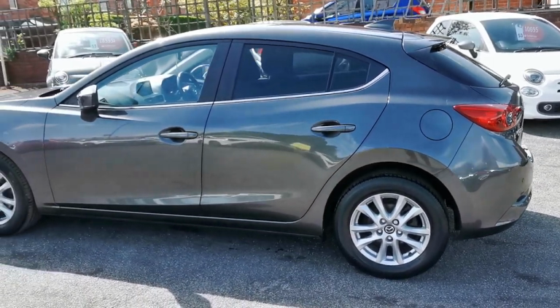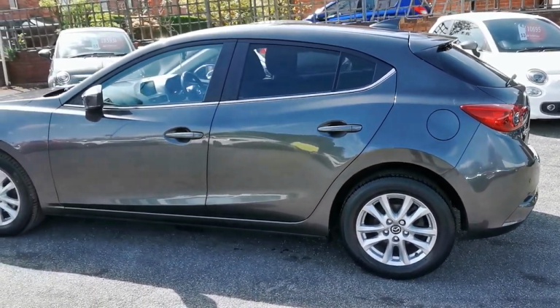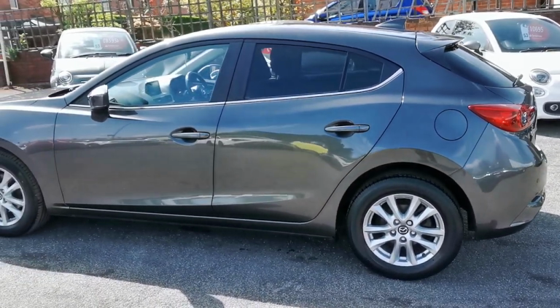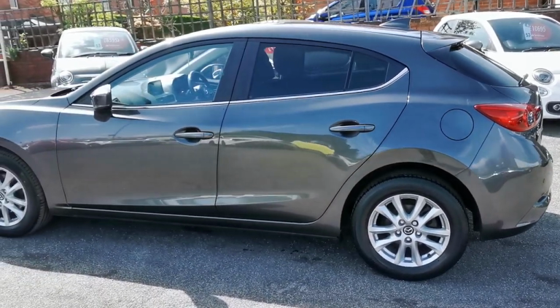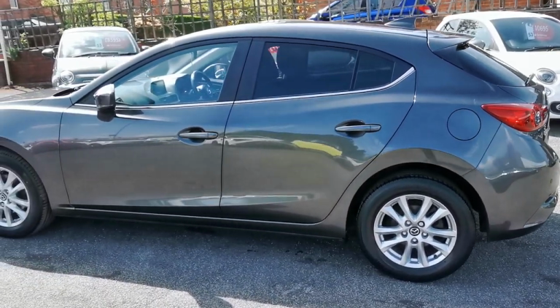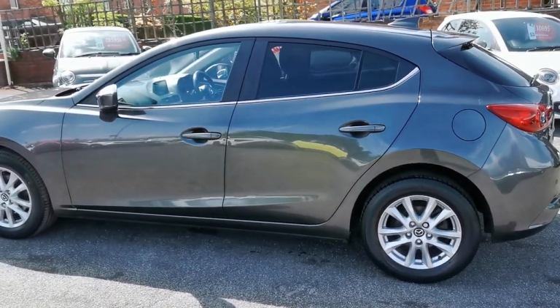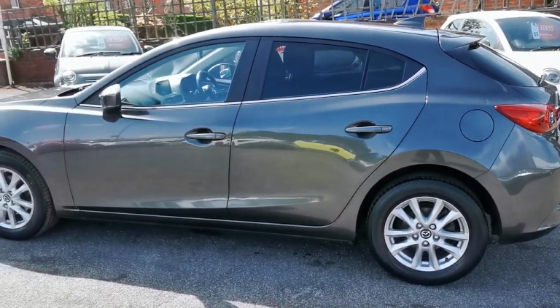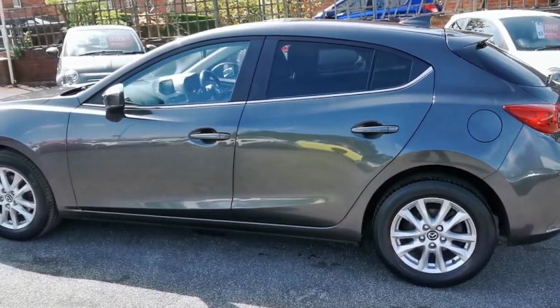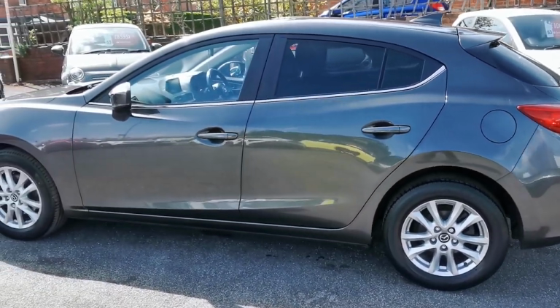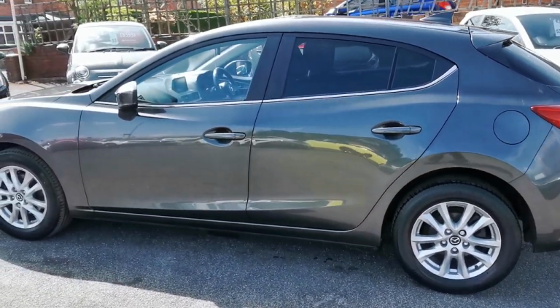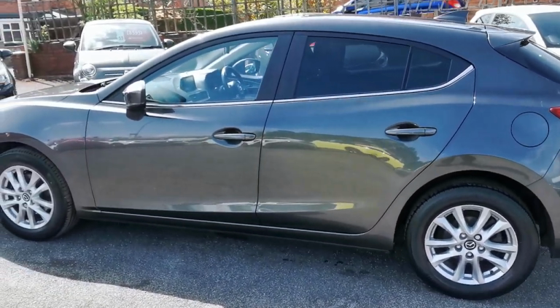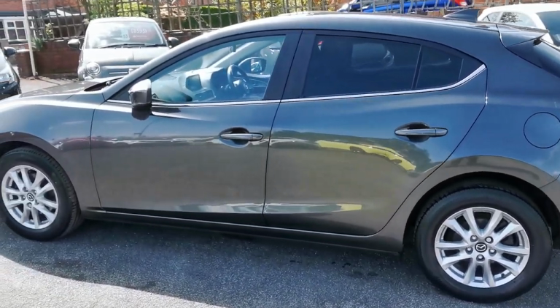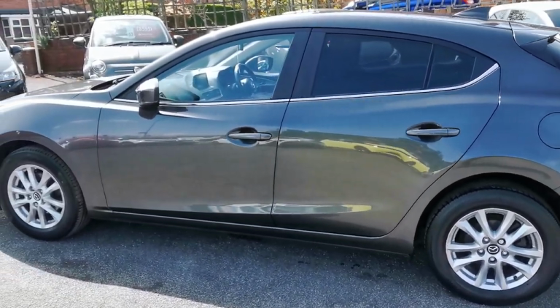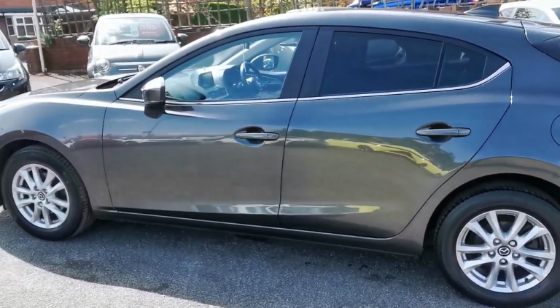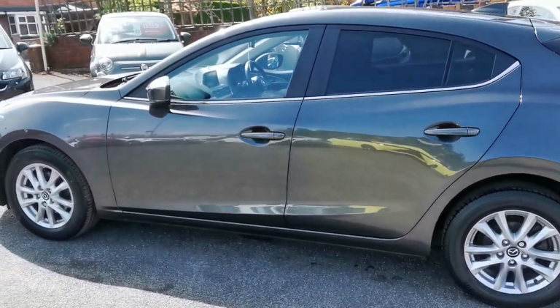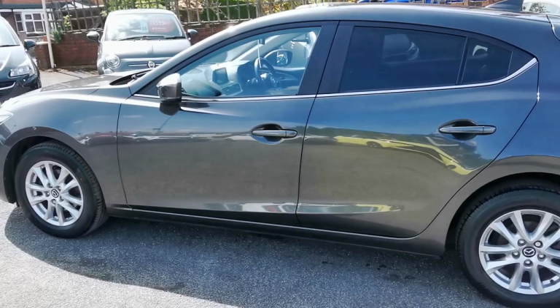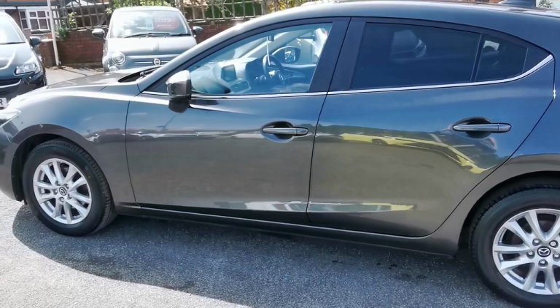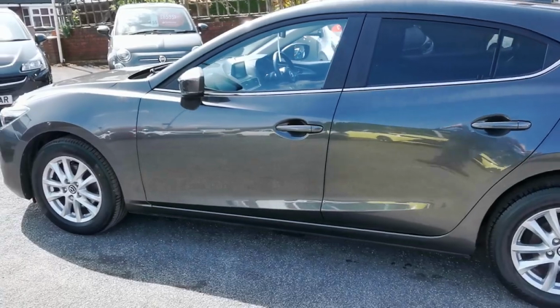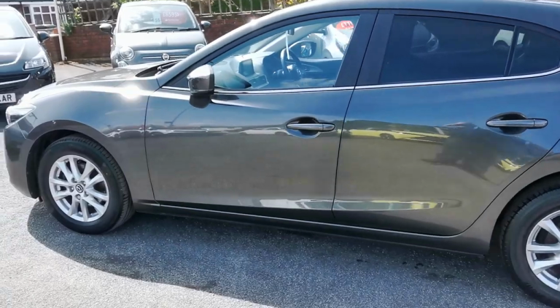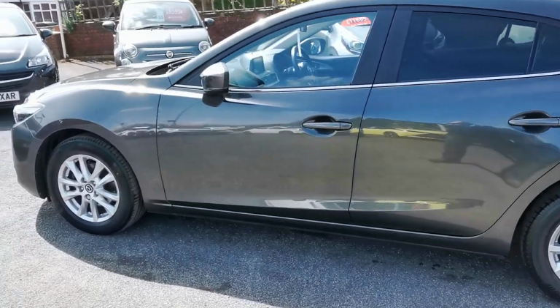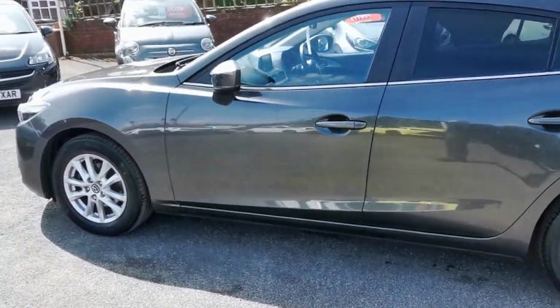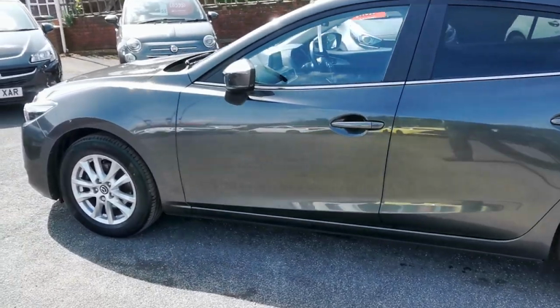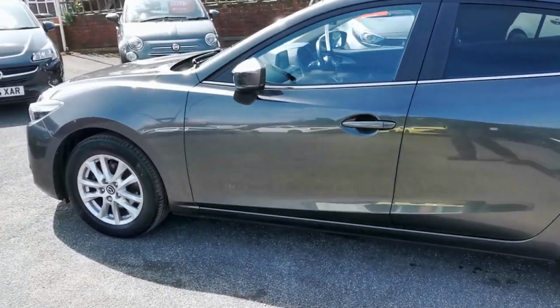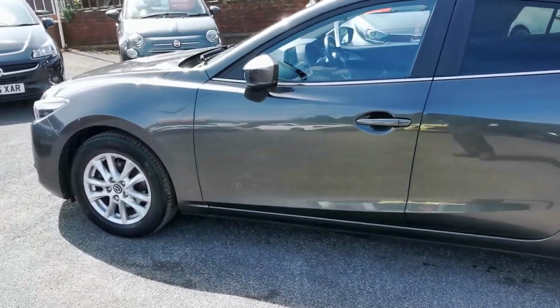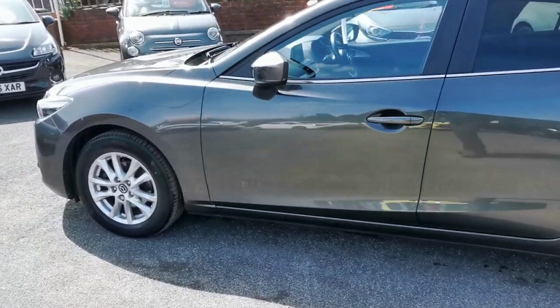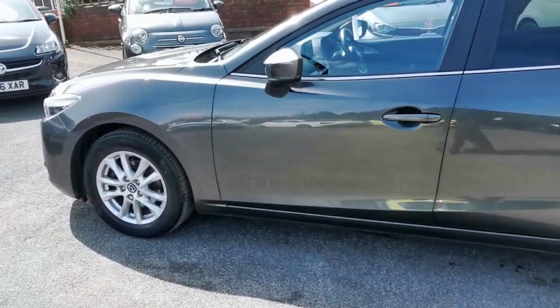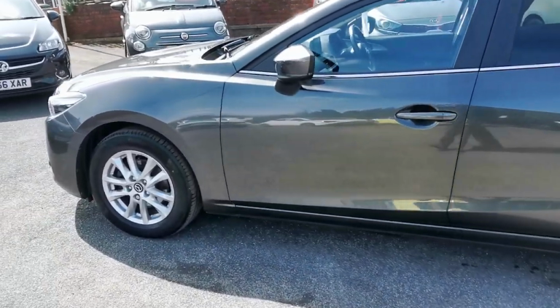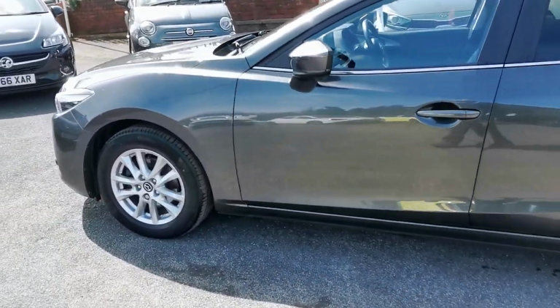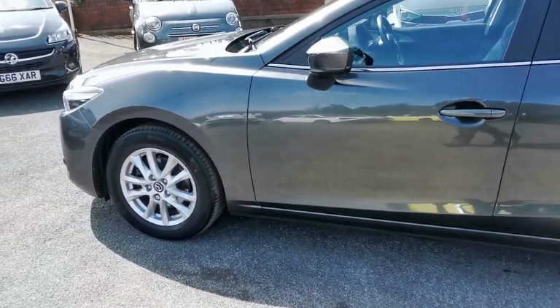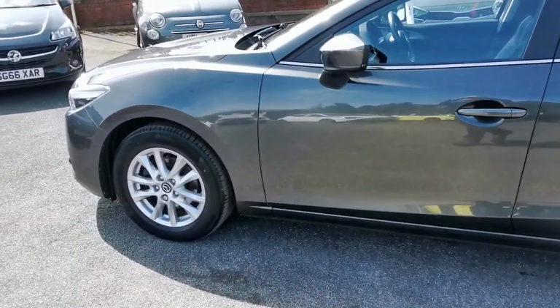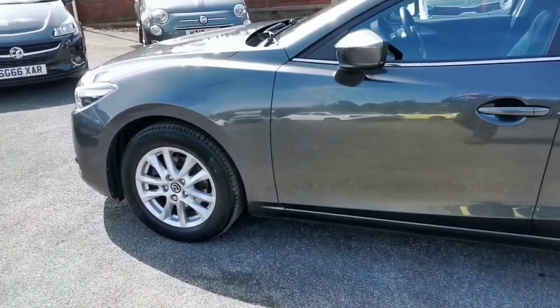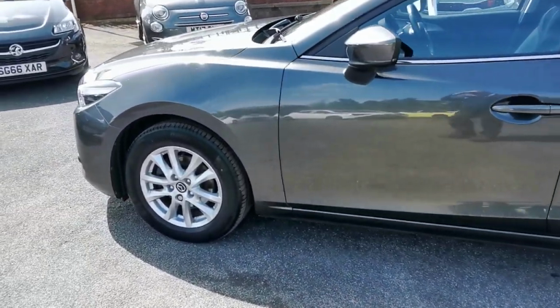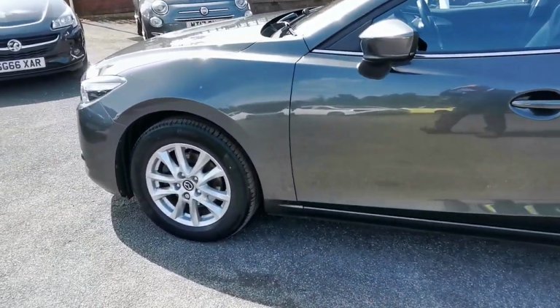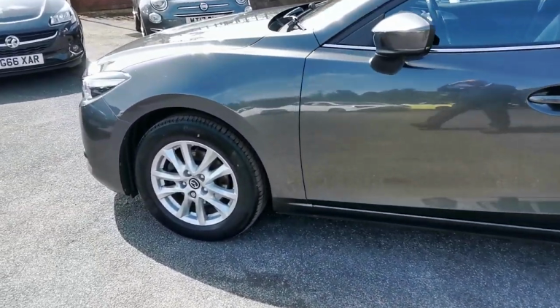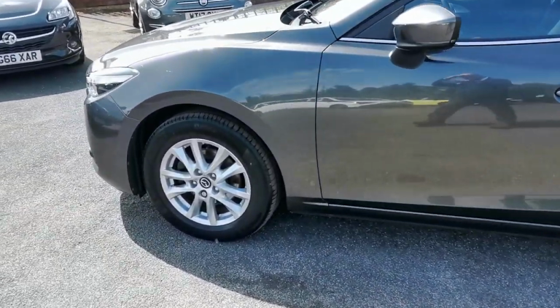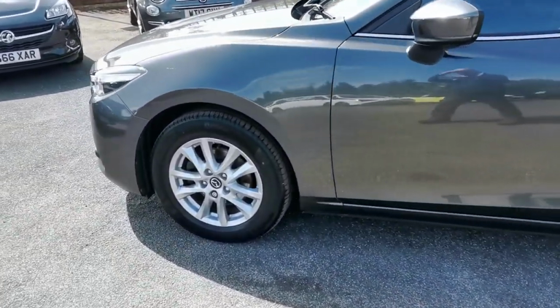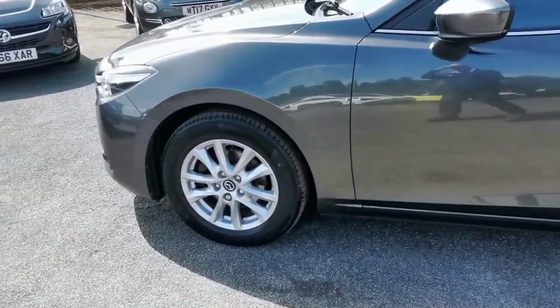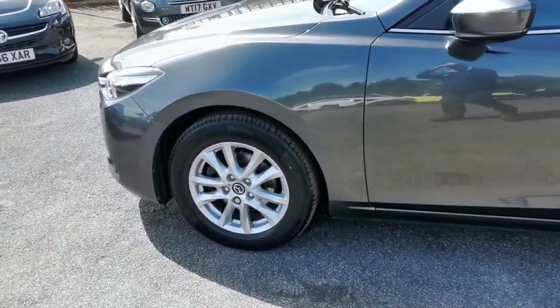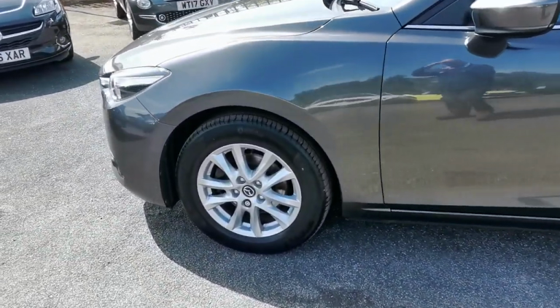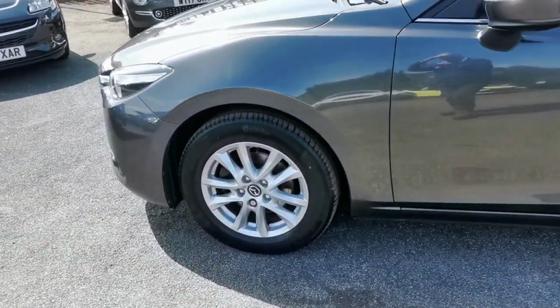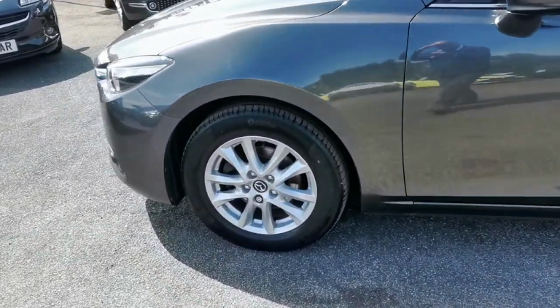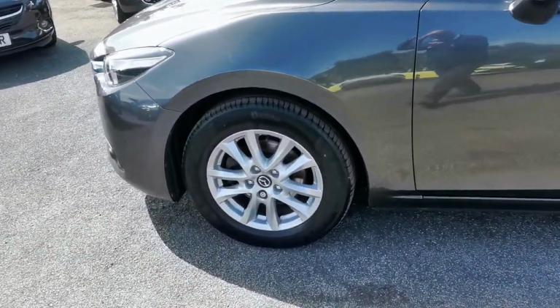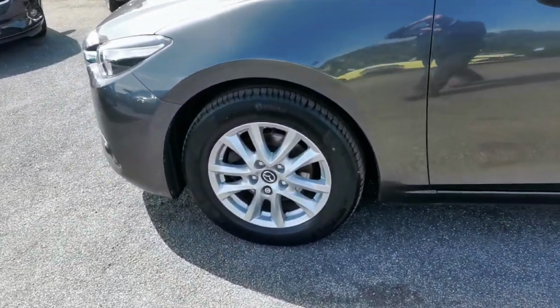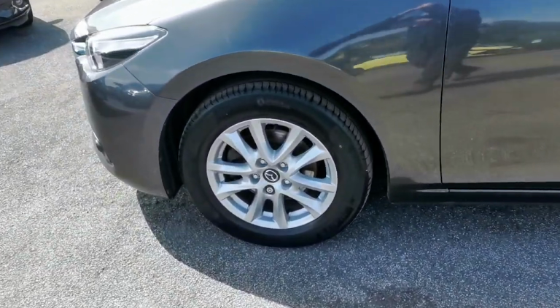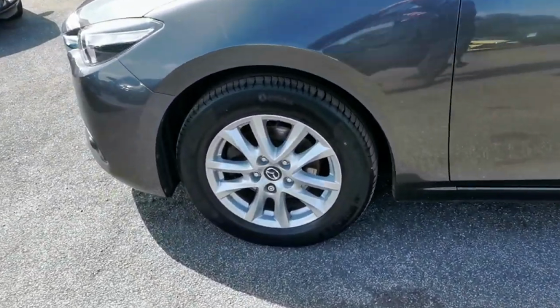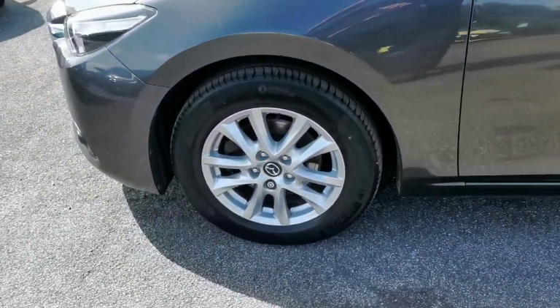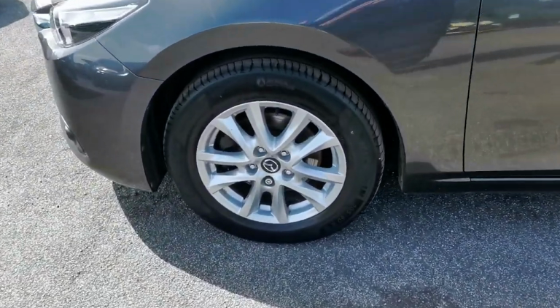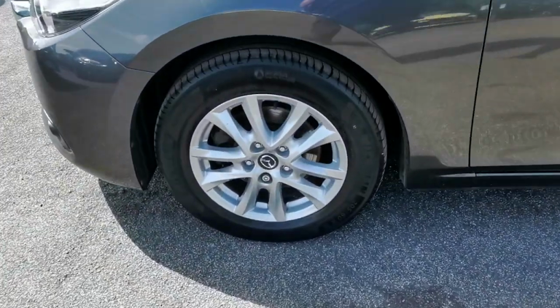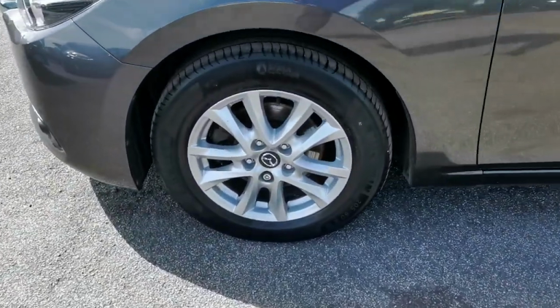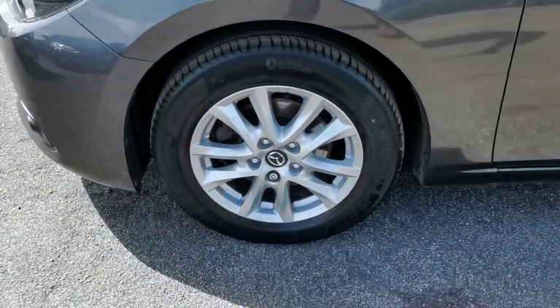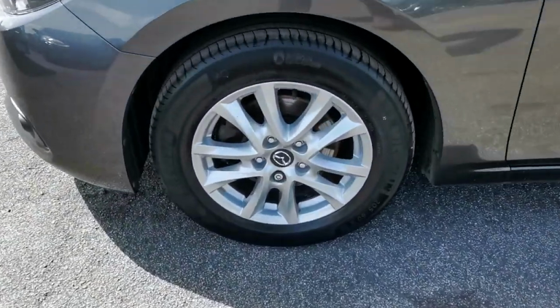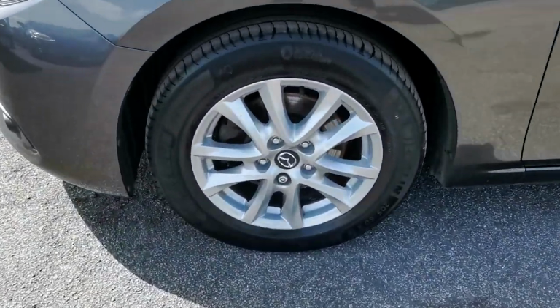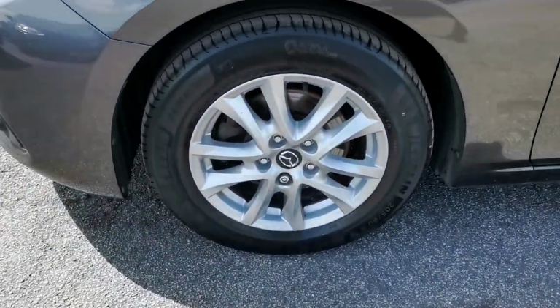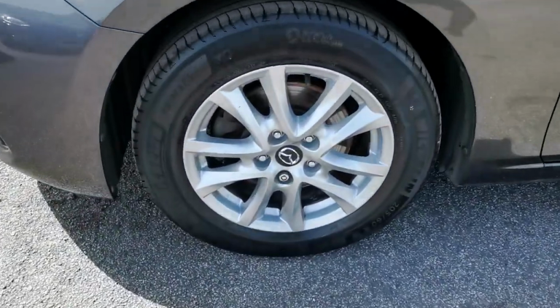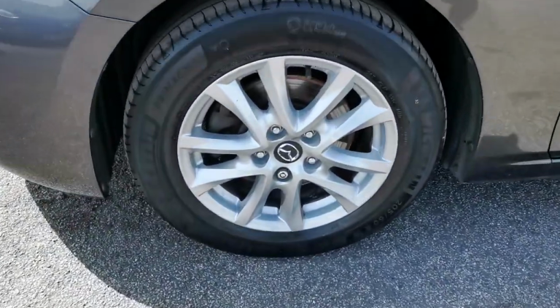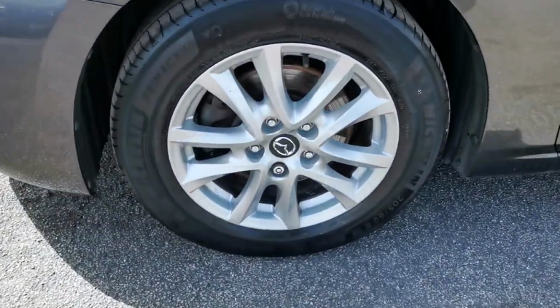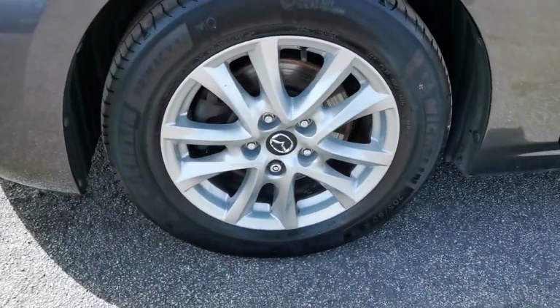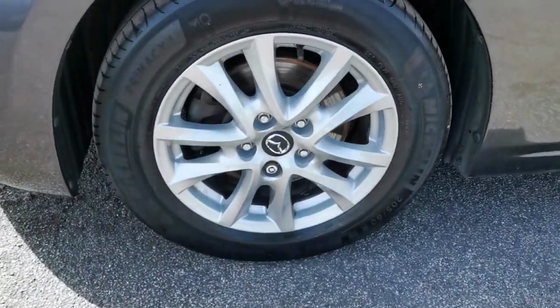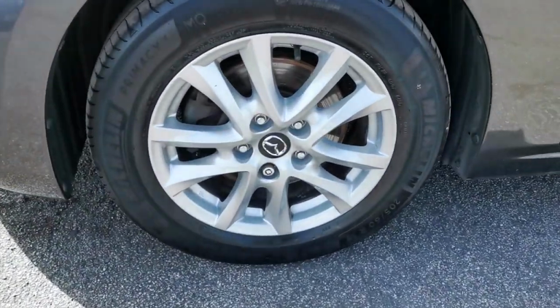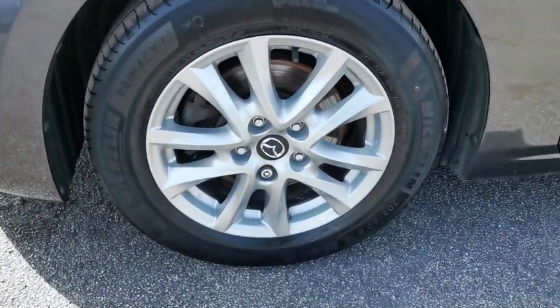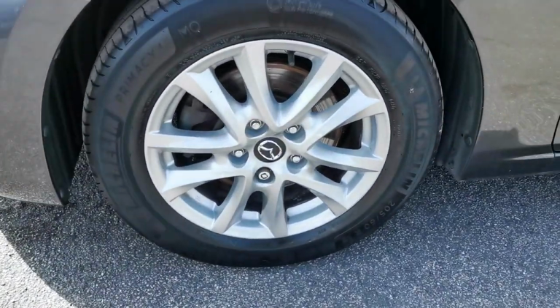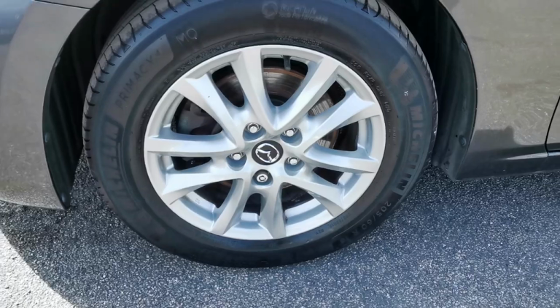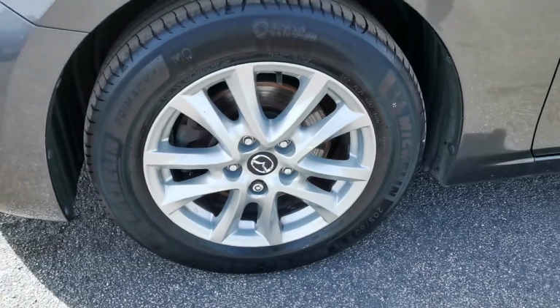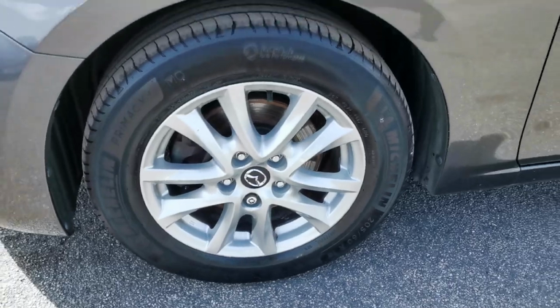We've also got the rear privacy glass and the shark fin roof aerial. Here you can see the 16-inch alloy wheels, and here is a closer look at the front nearside alloy wheel.